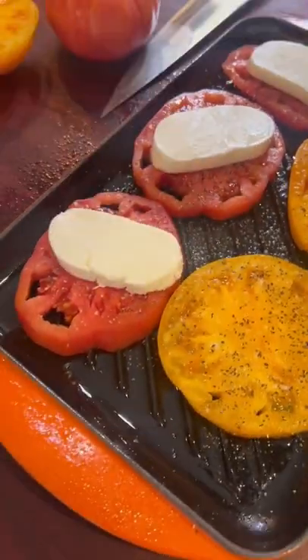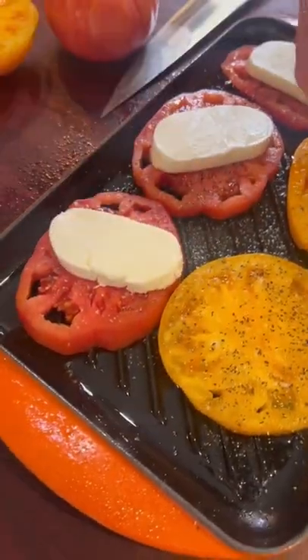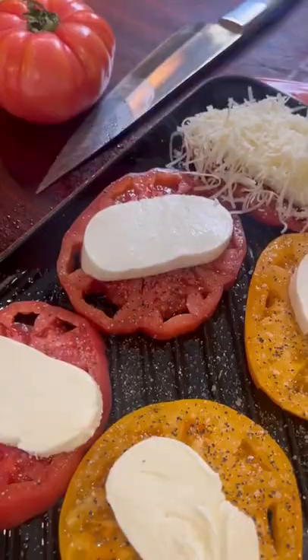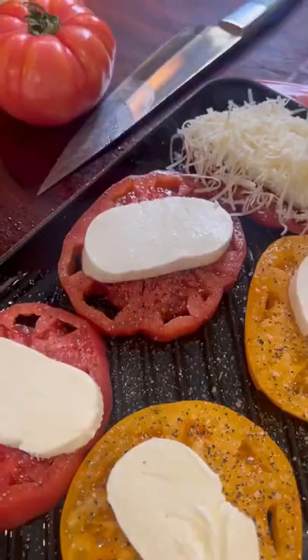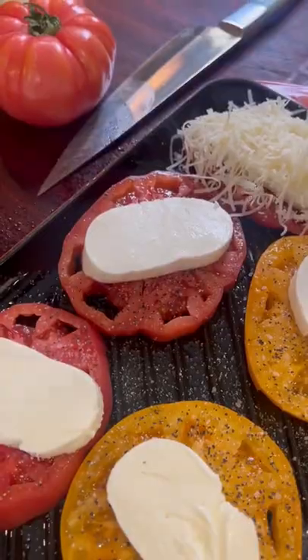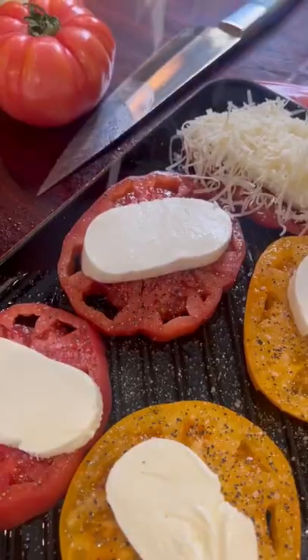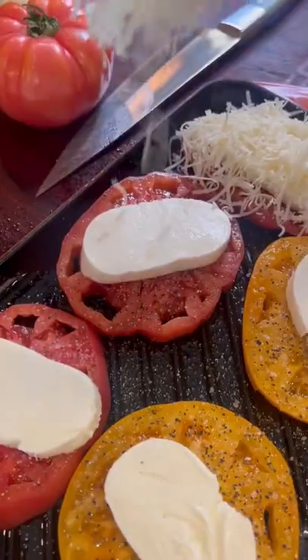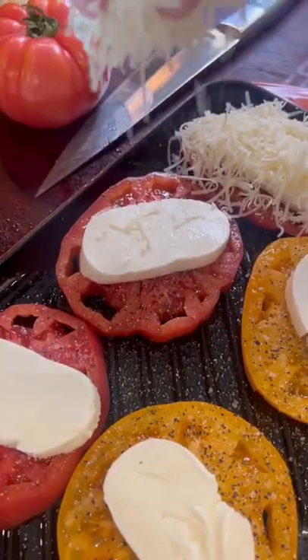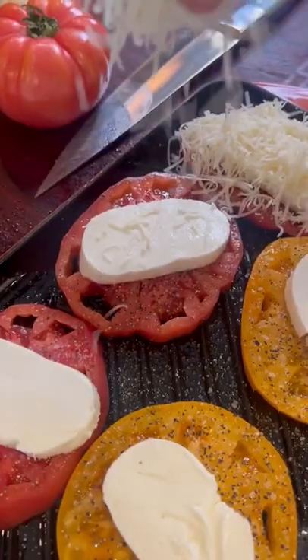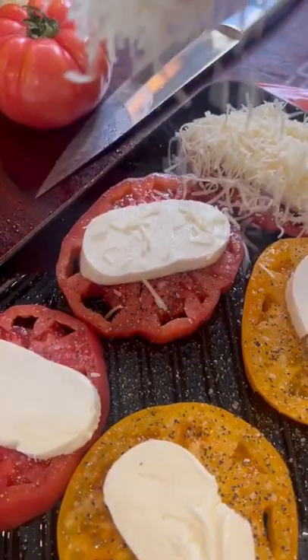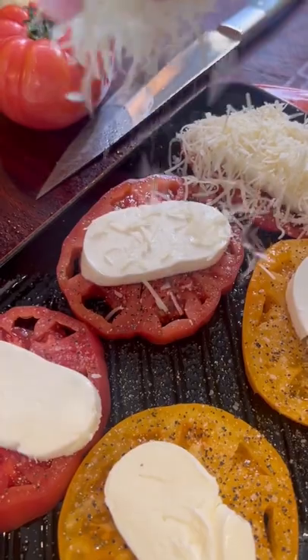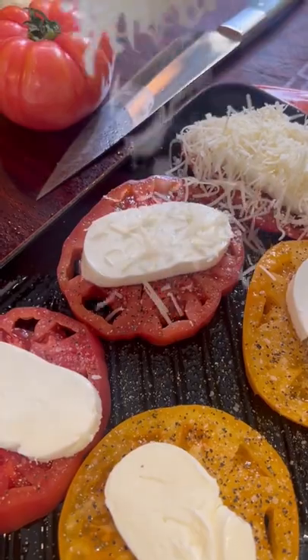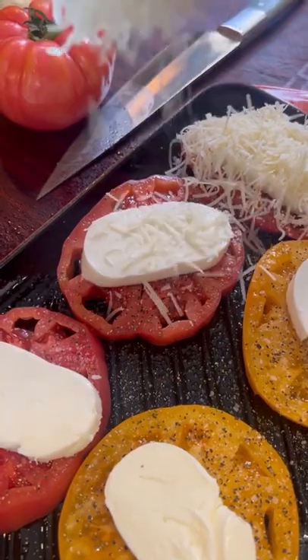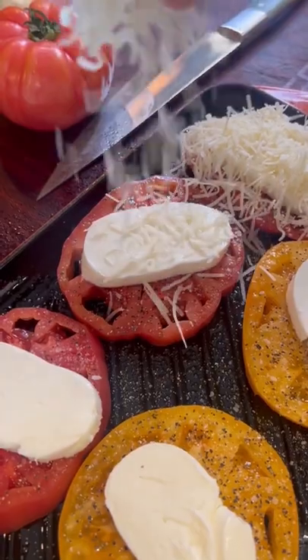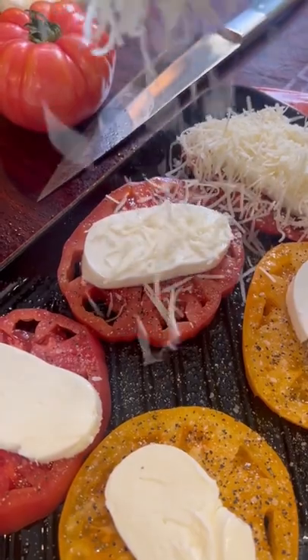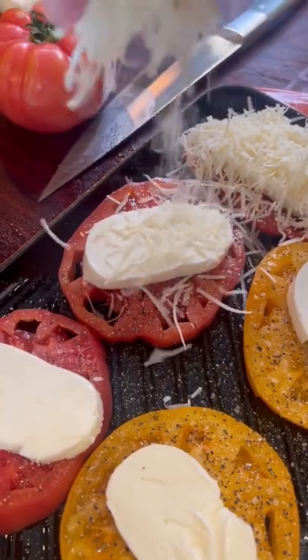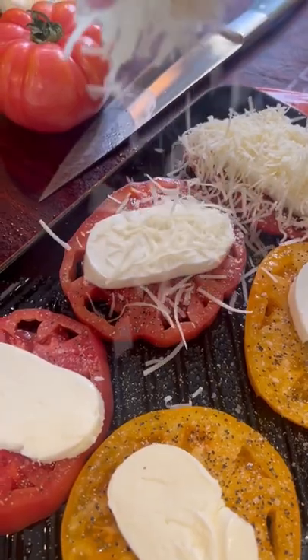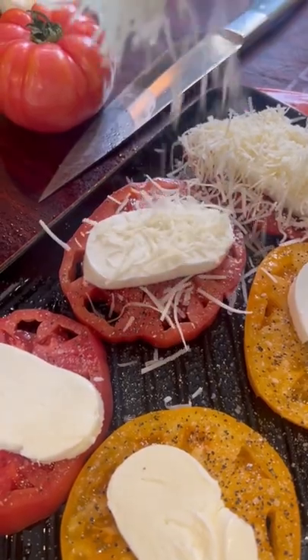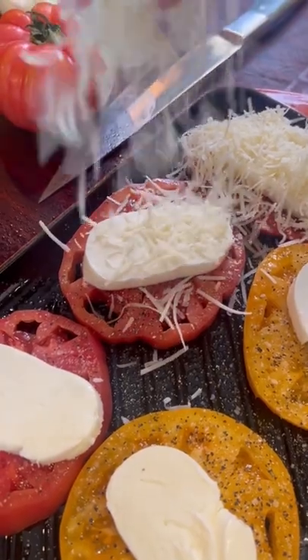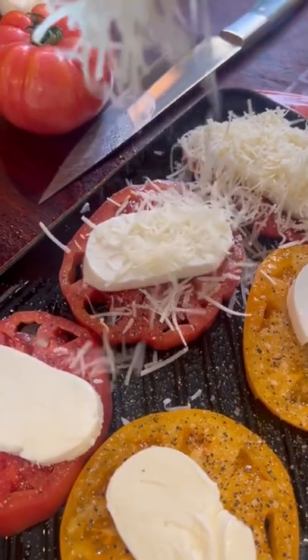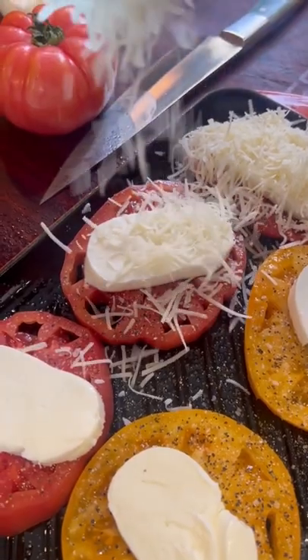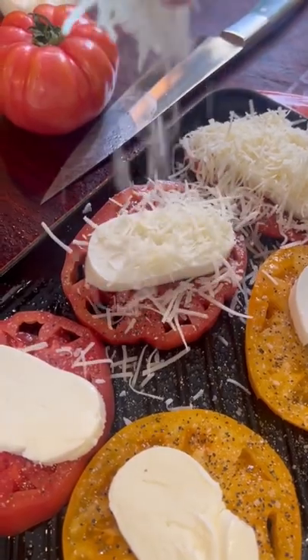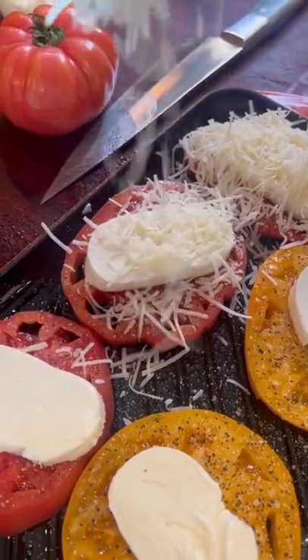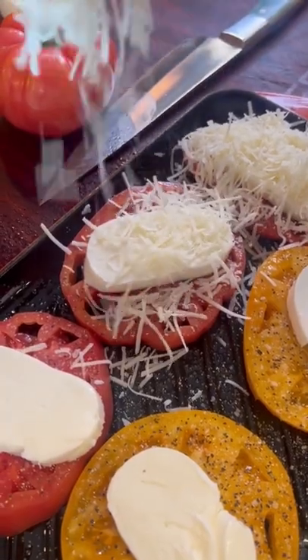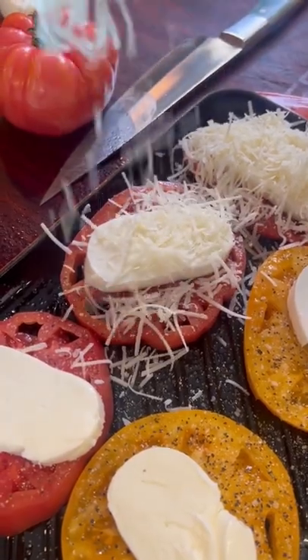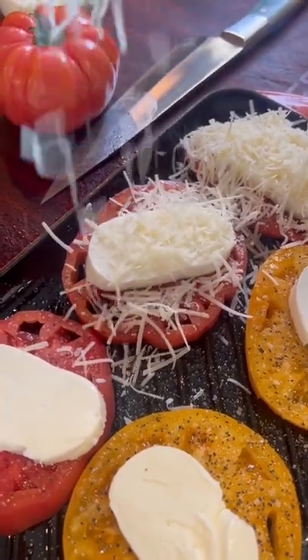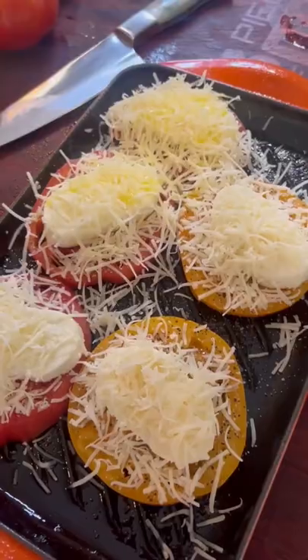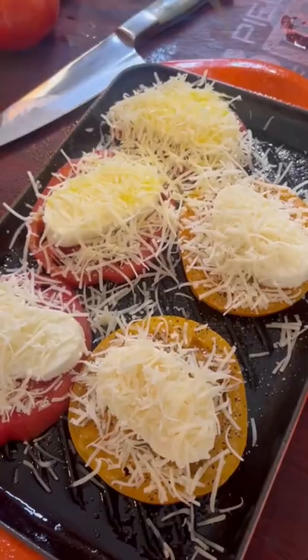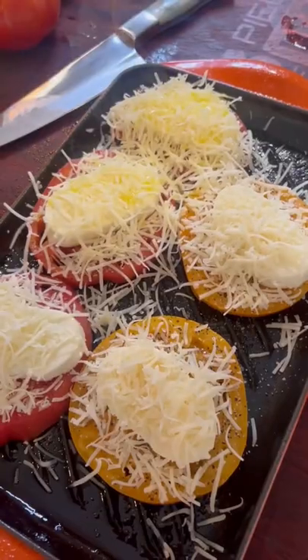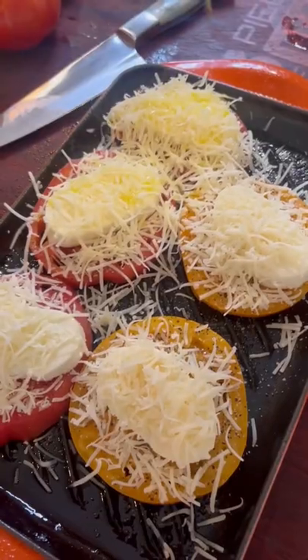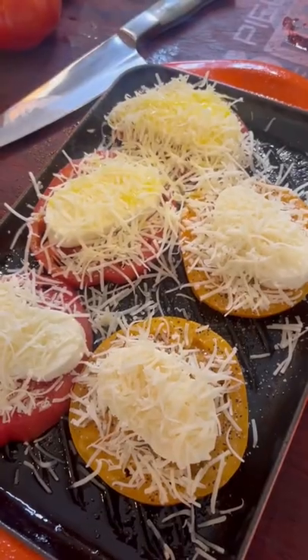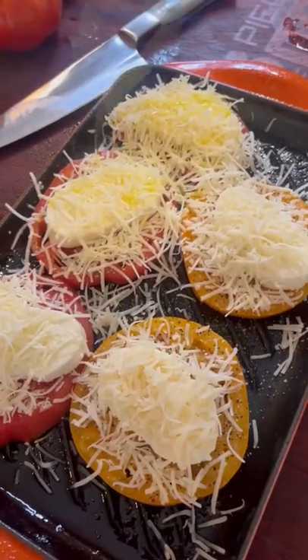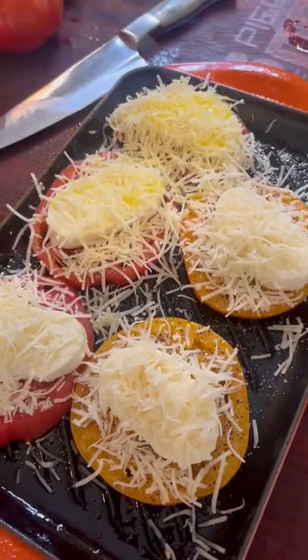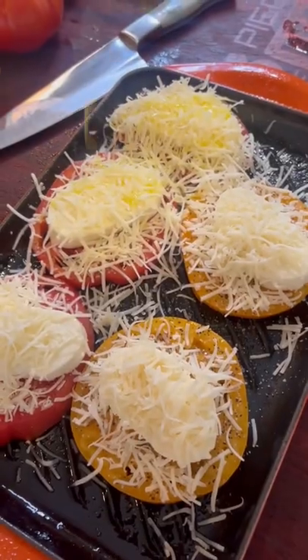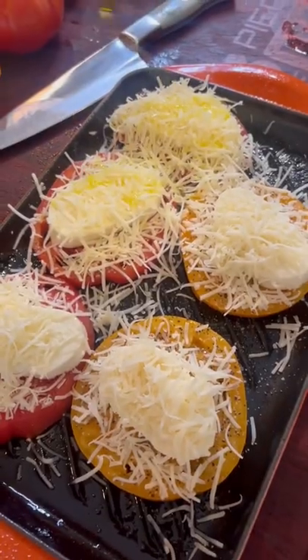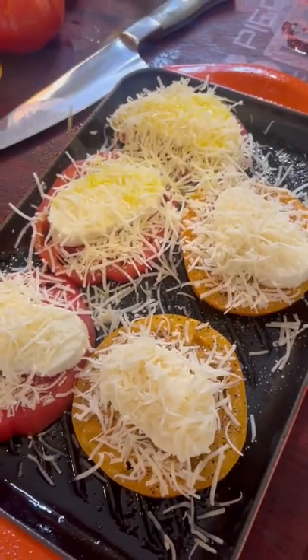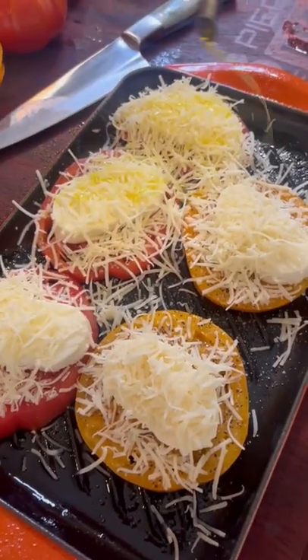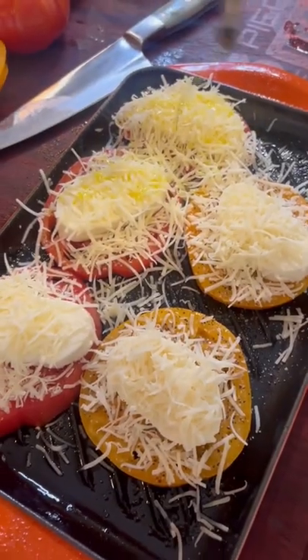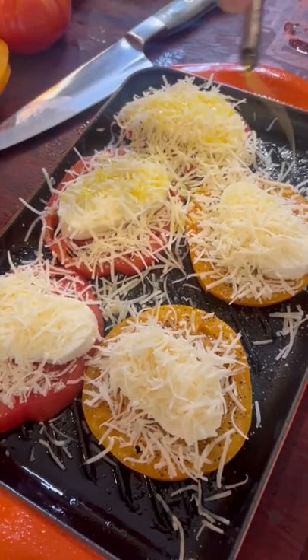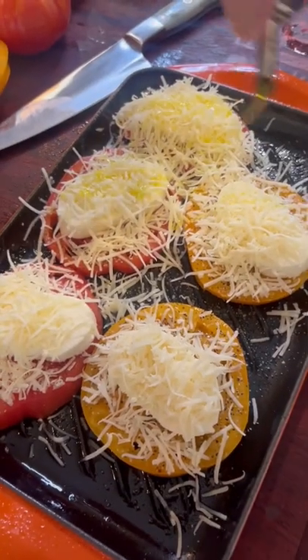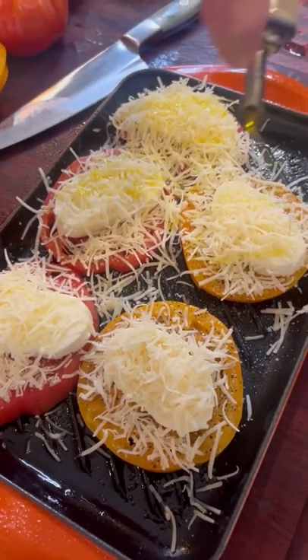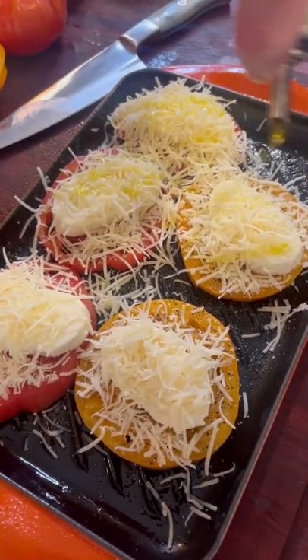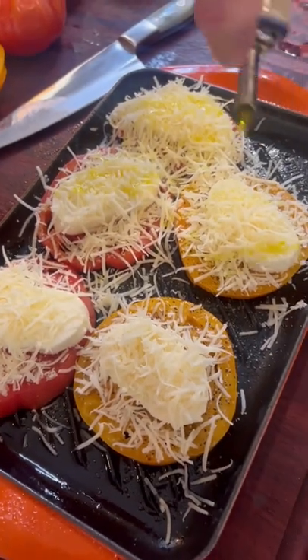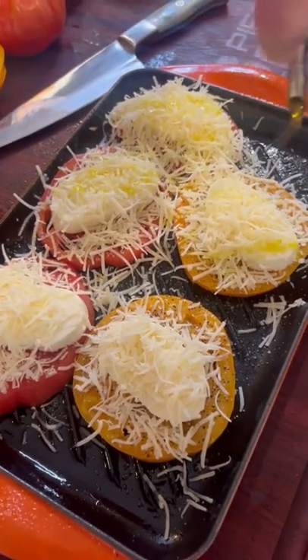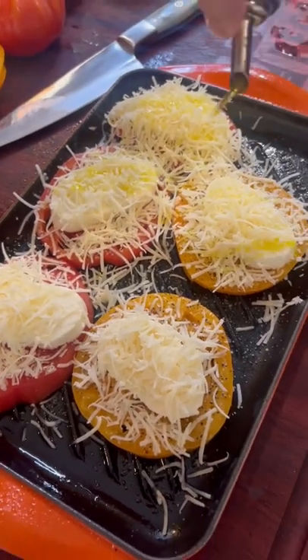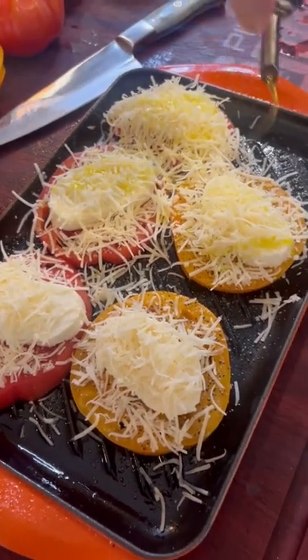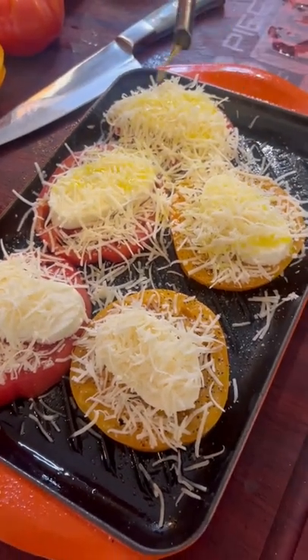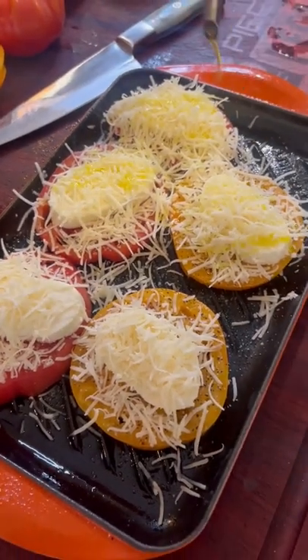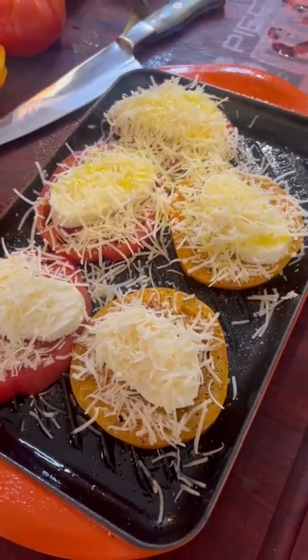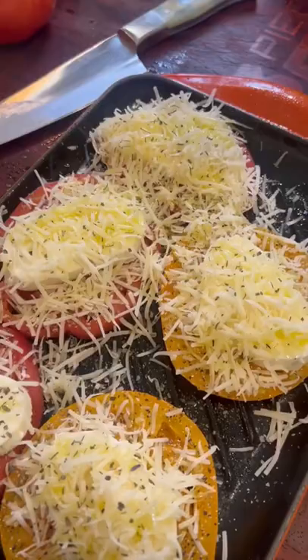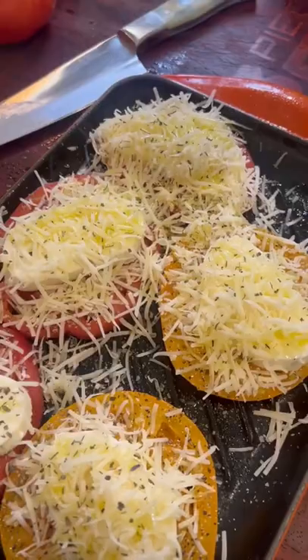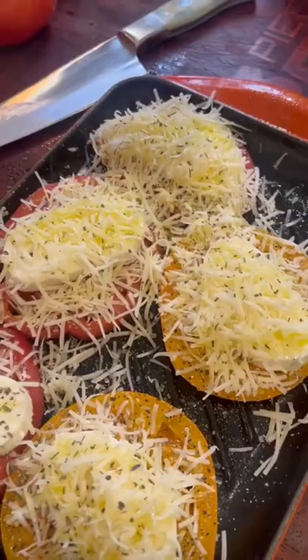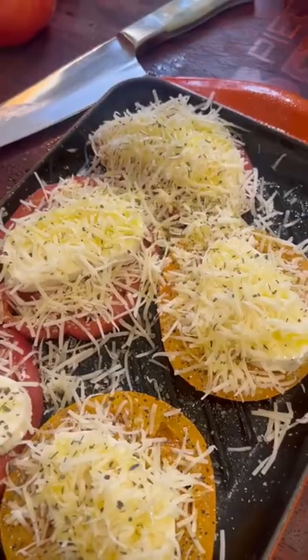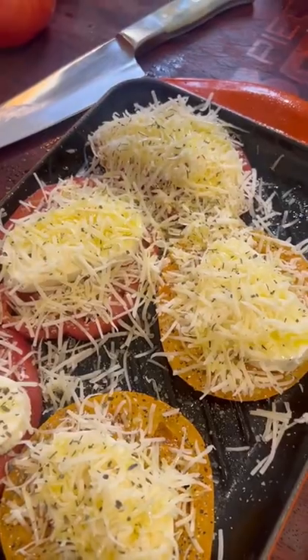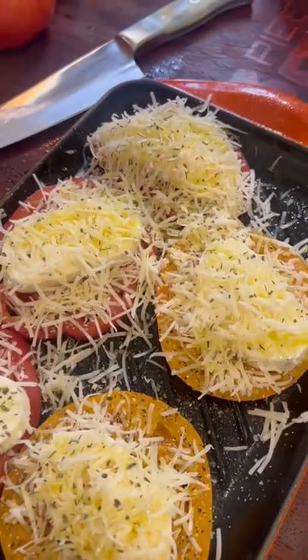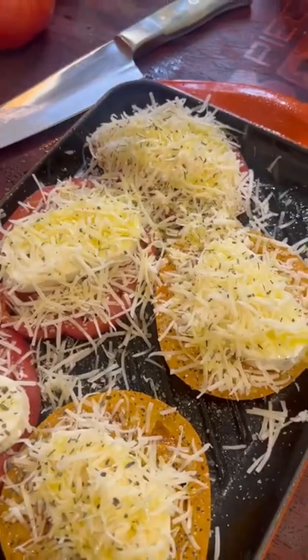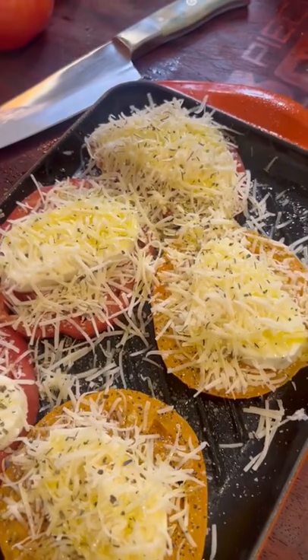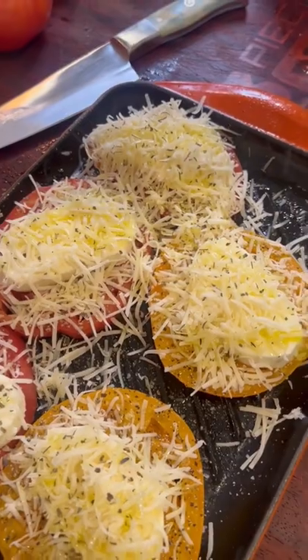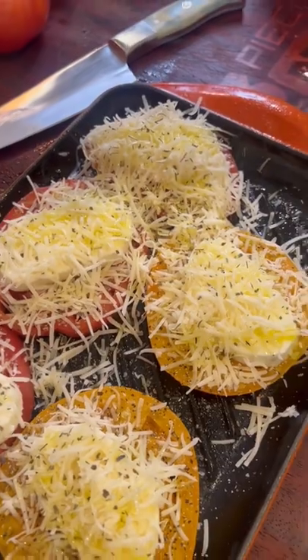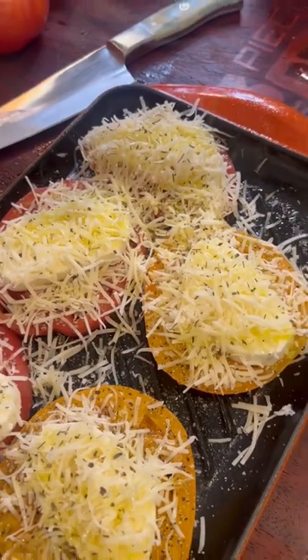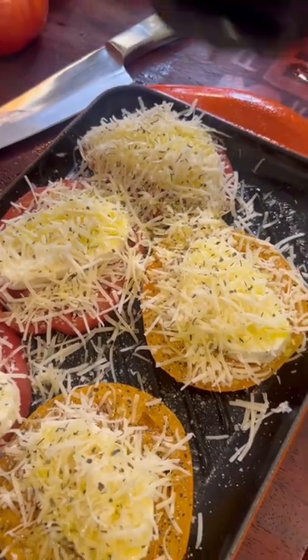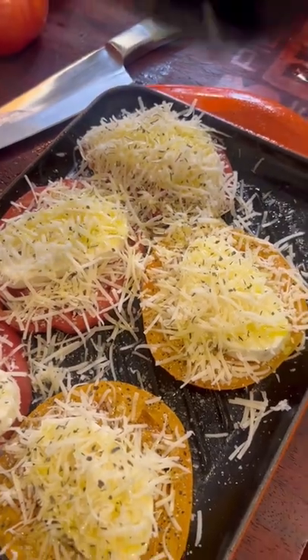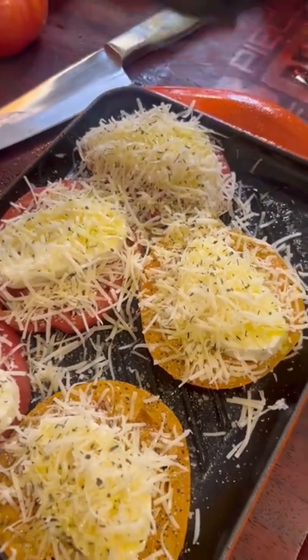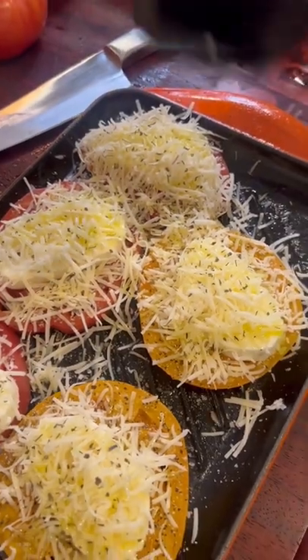Lay down that mozzarella. A little bit of fresh parmesan cheese. Drizzle with olive oil. Top it with some Italian herbs.